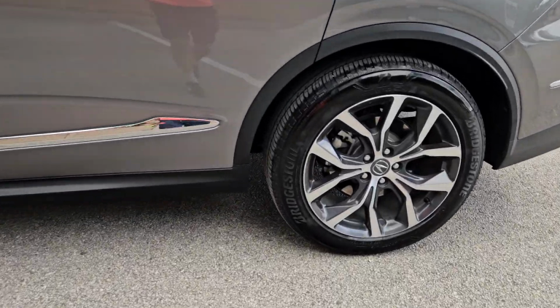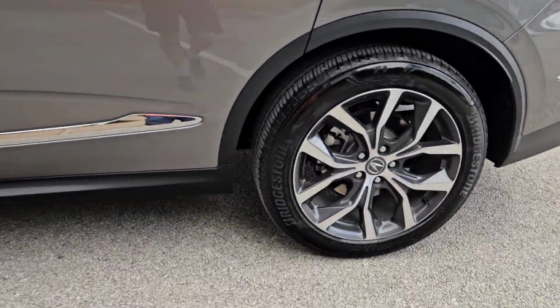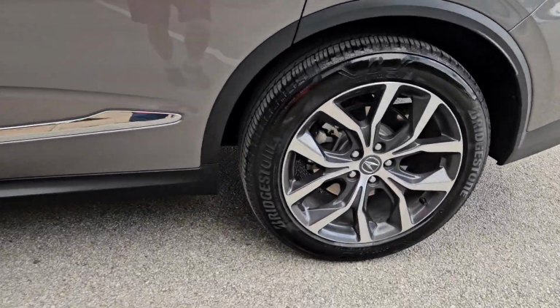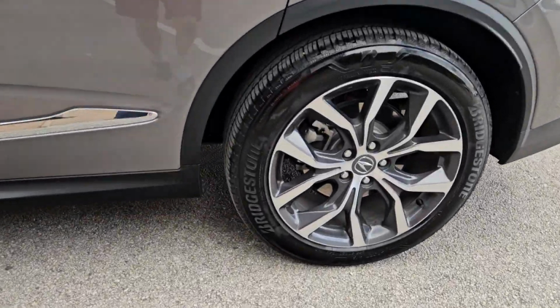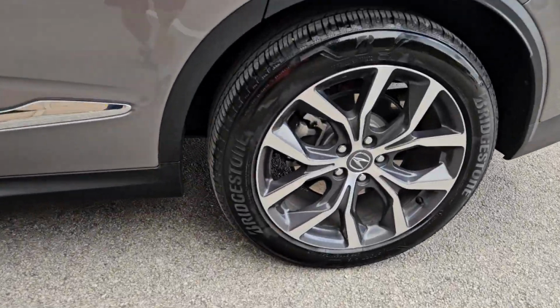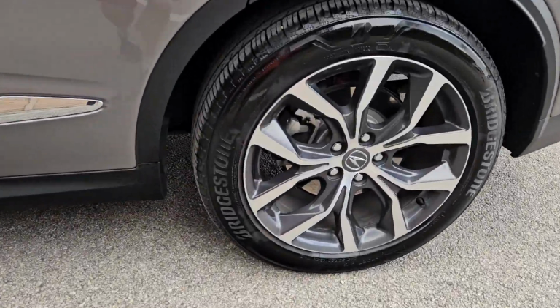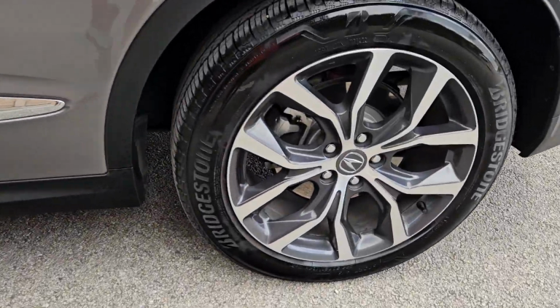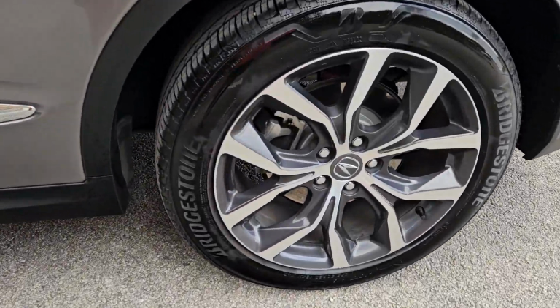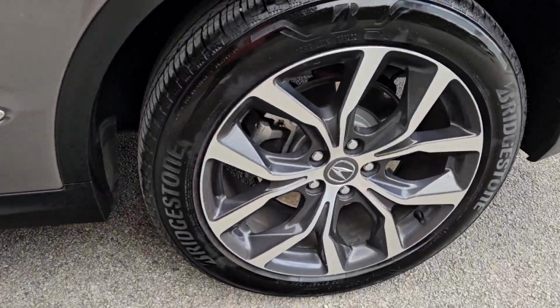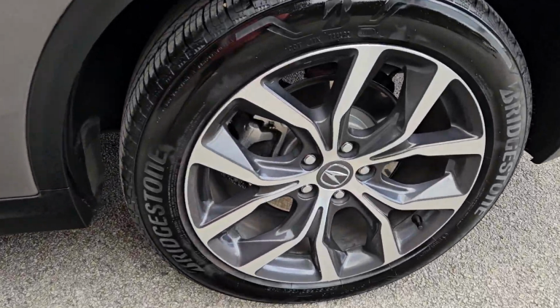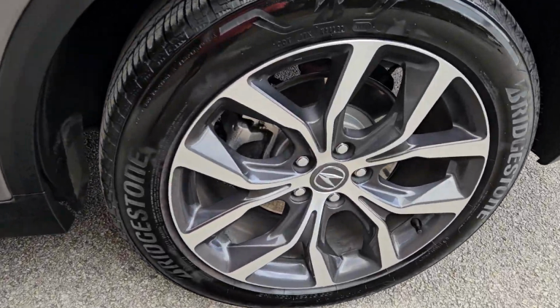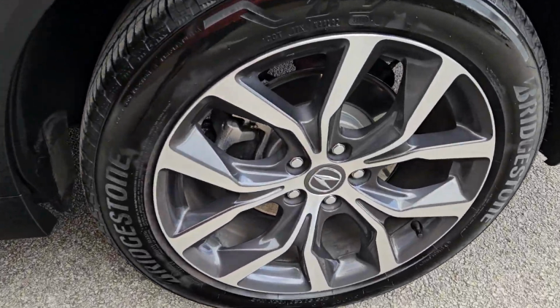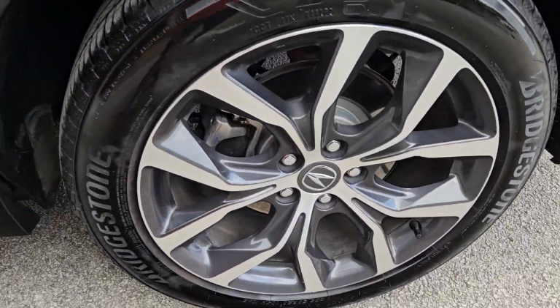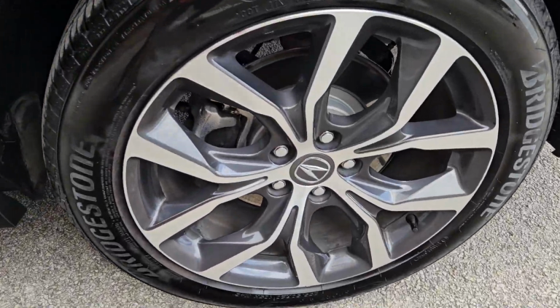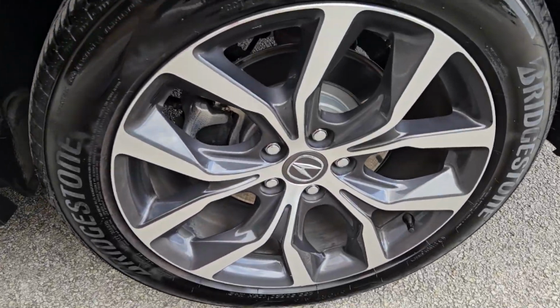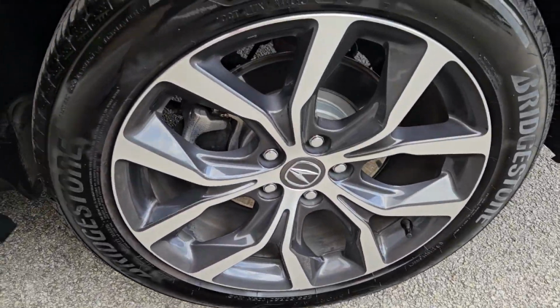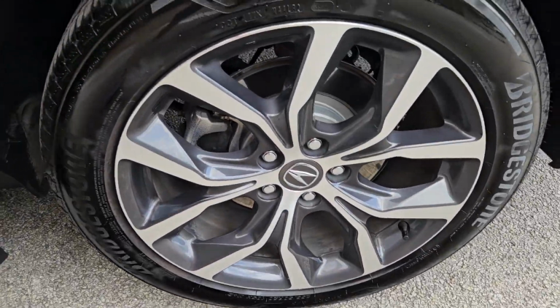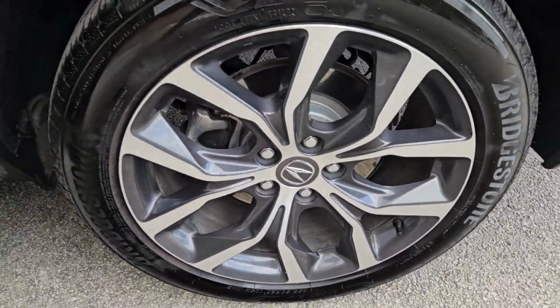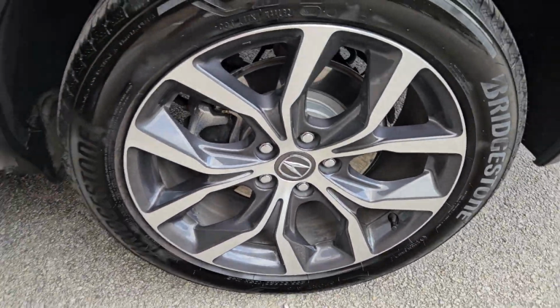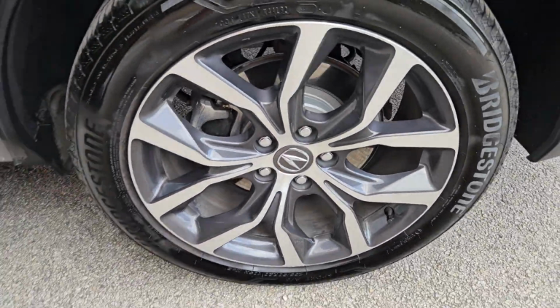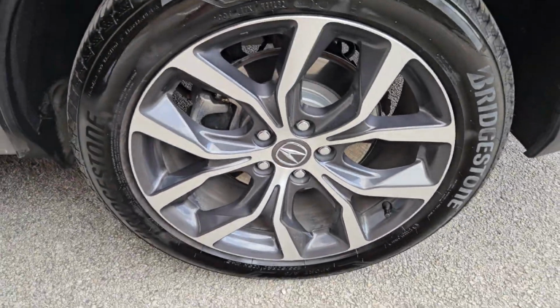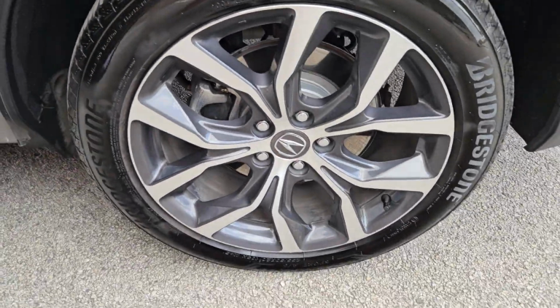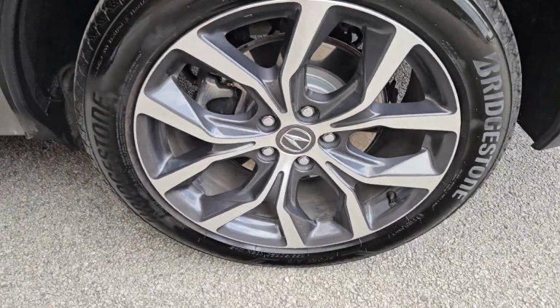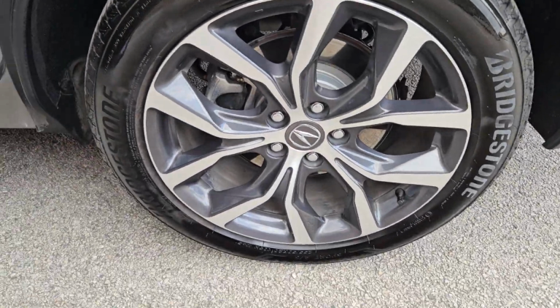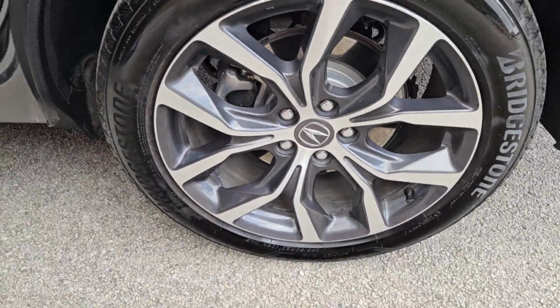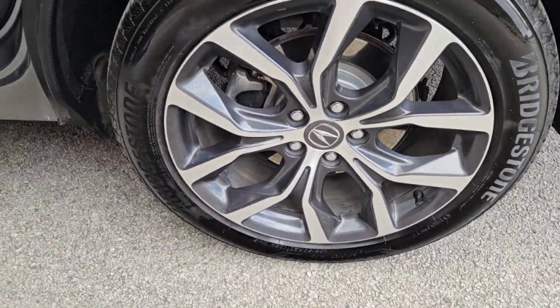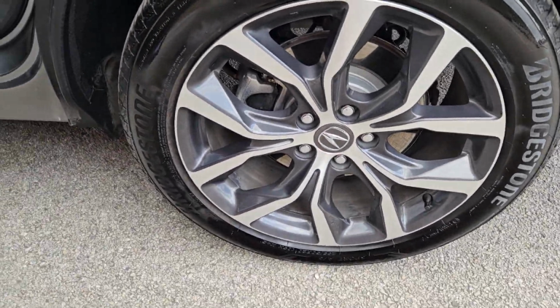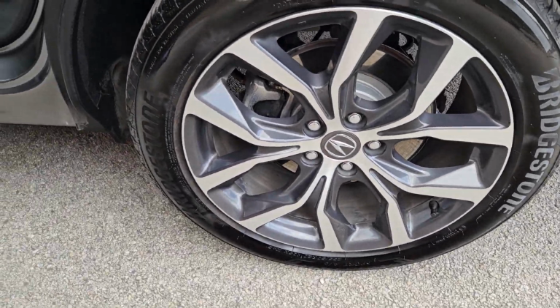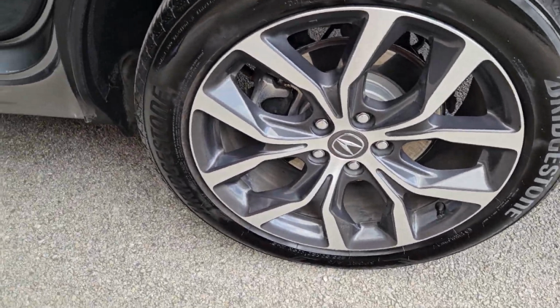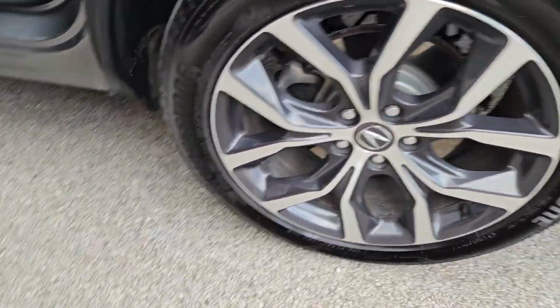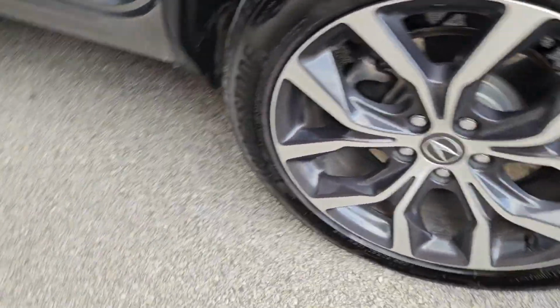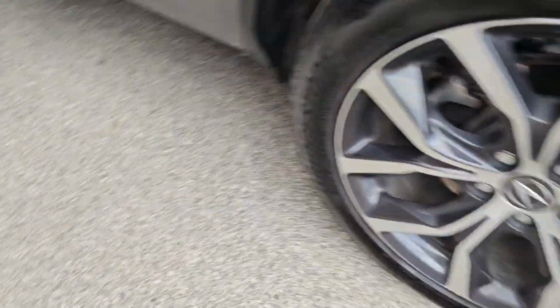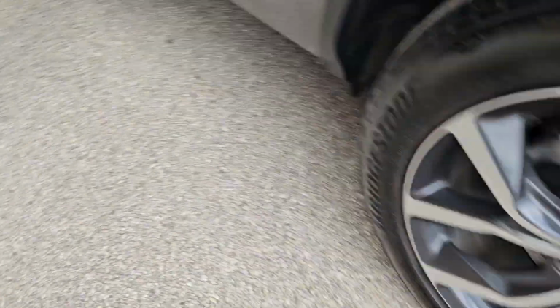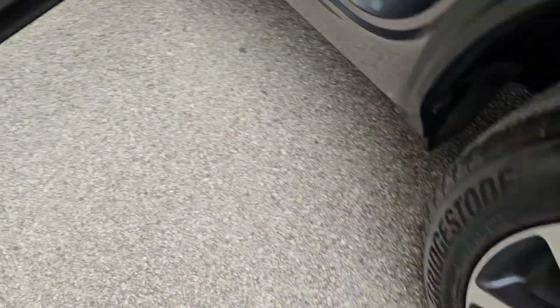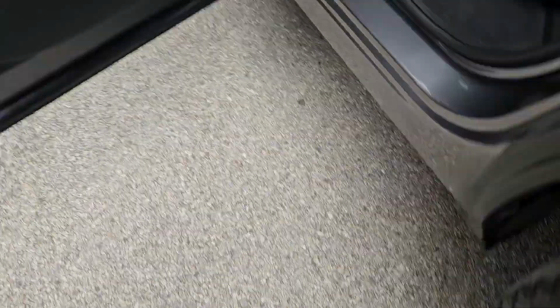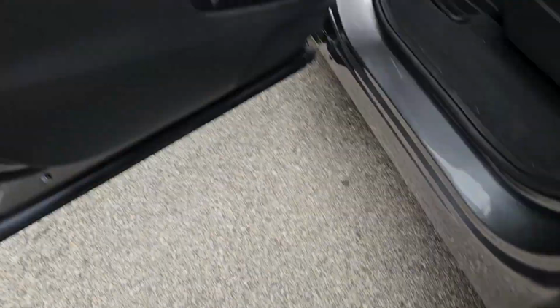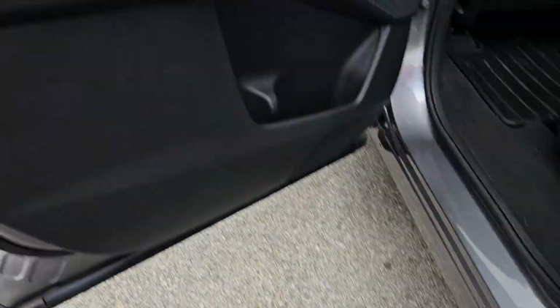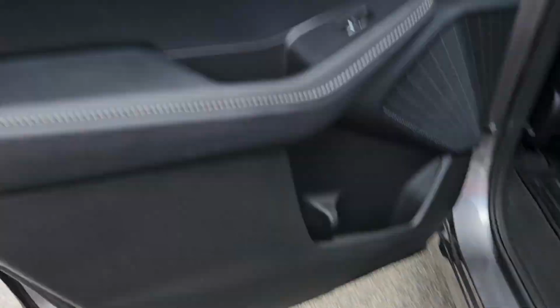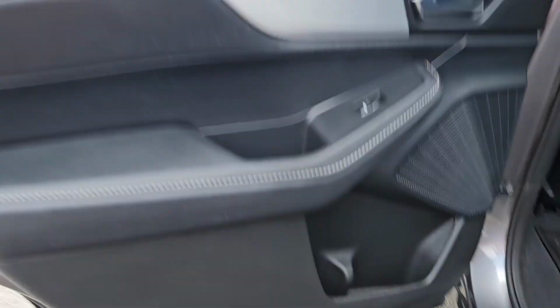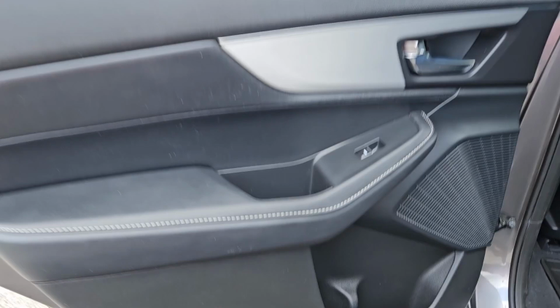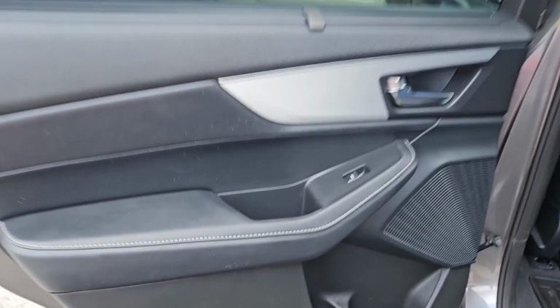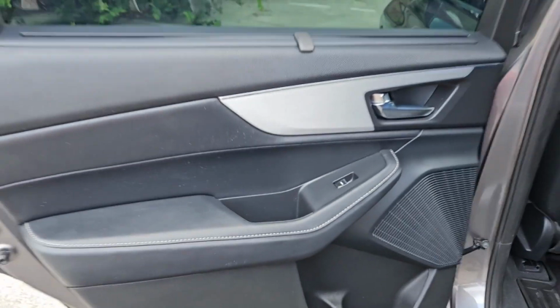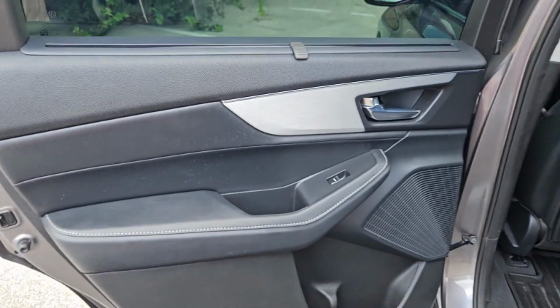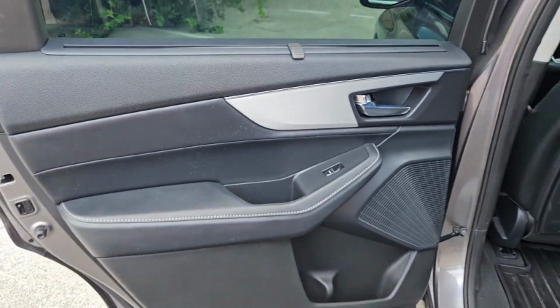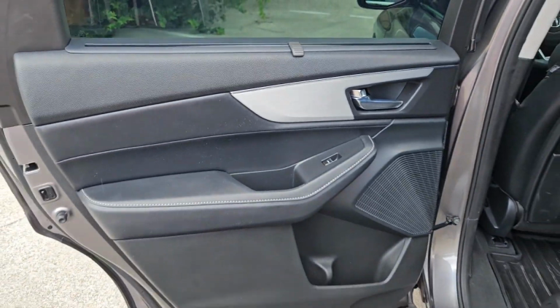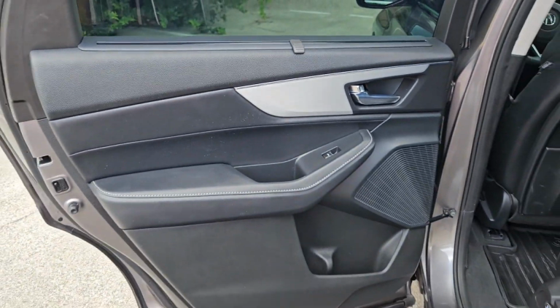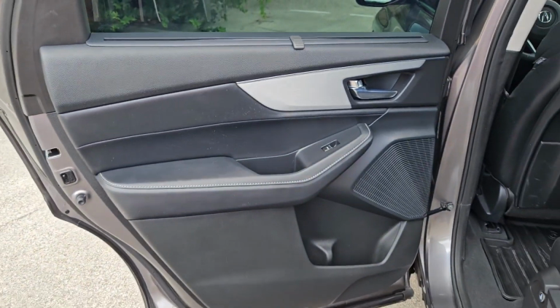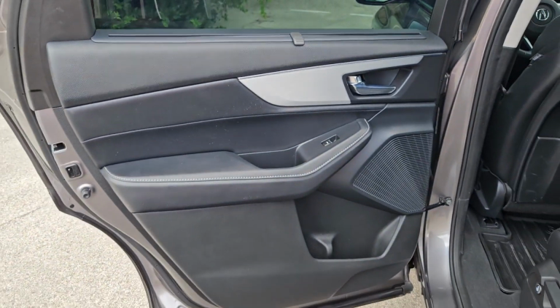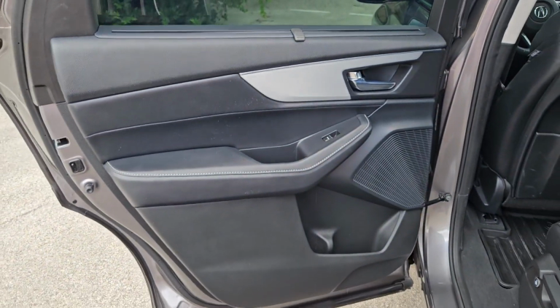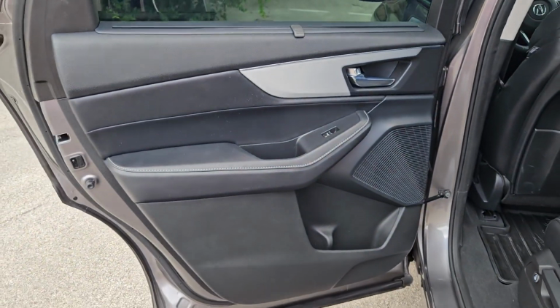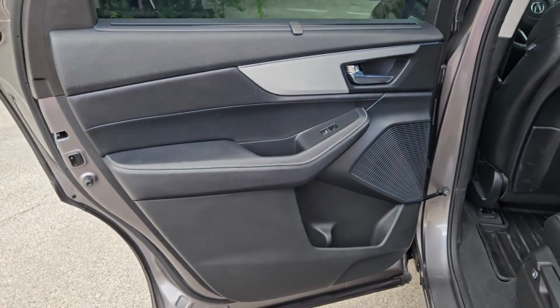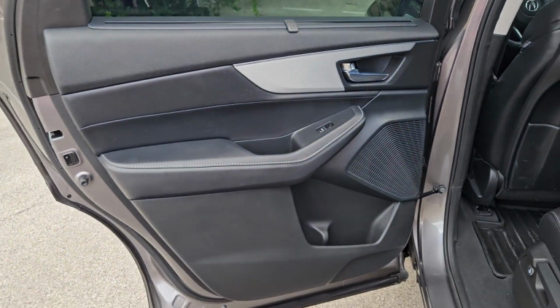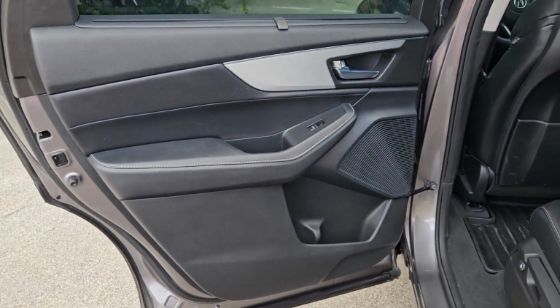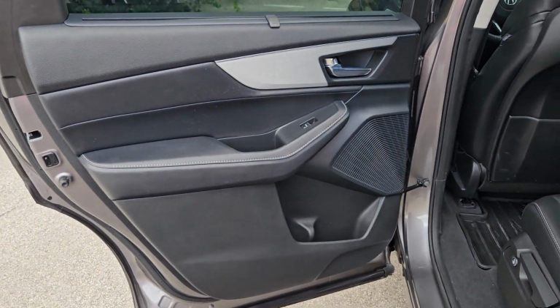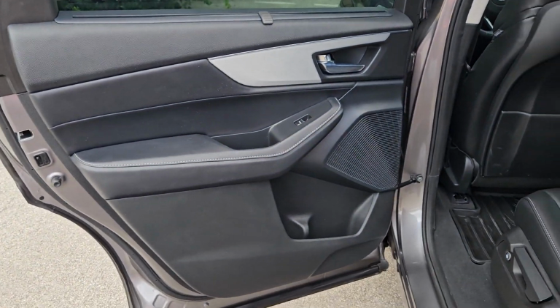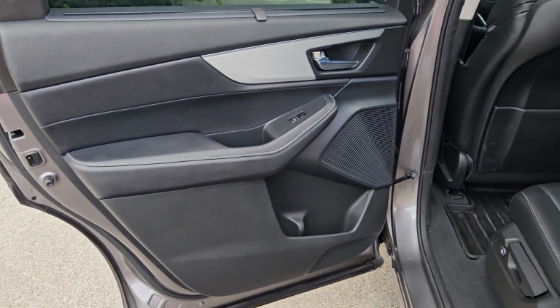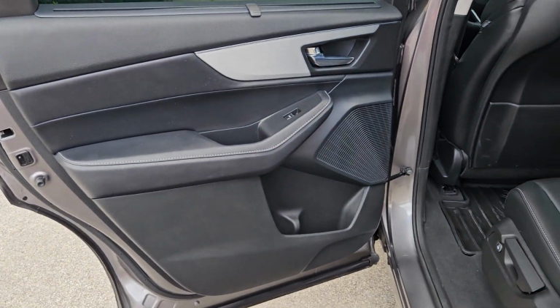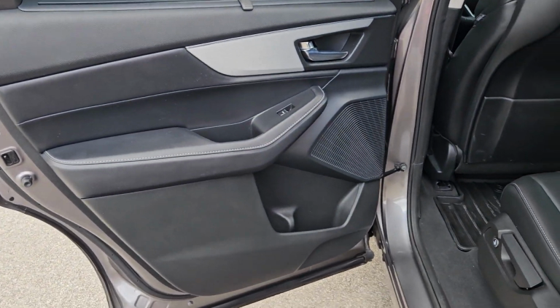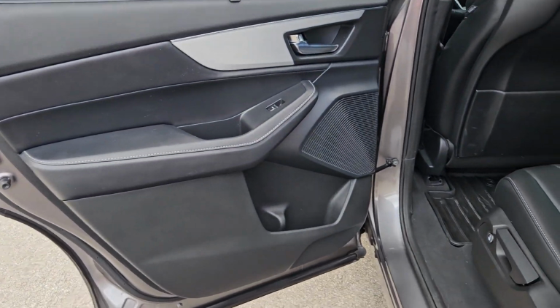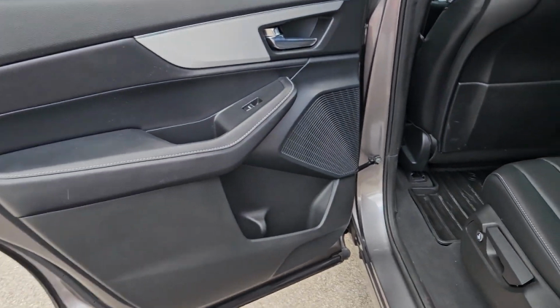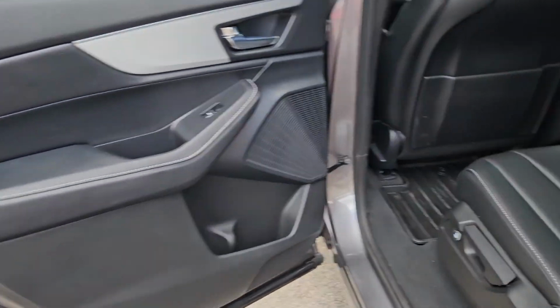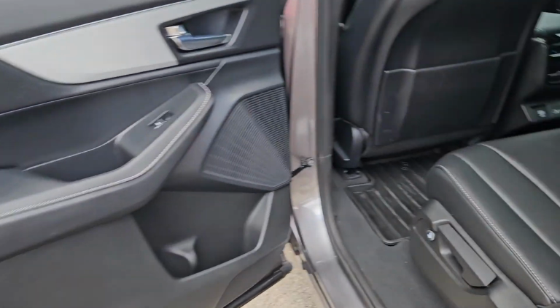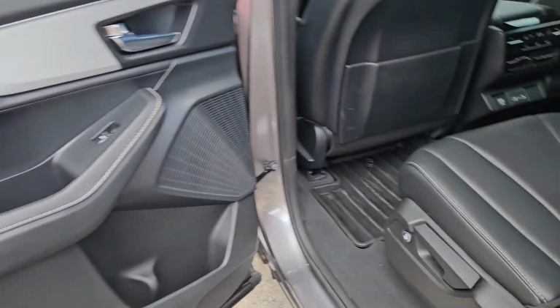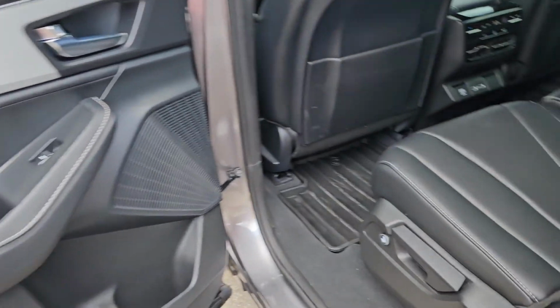Superior handling, powerful, high performance — these are just some of the great options this vehicle comes with.